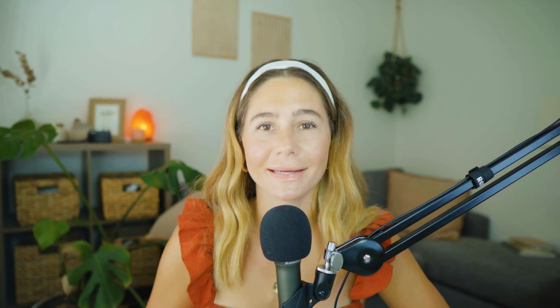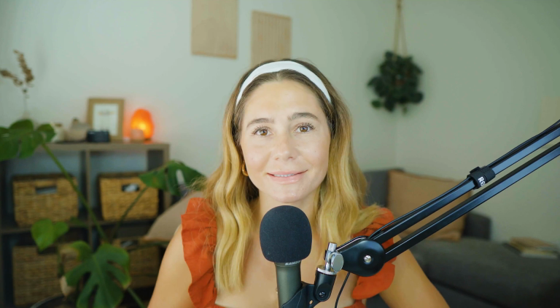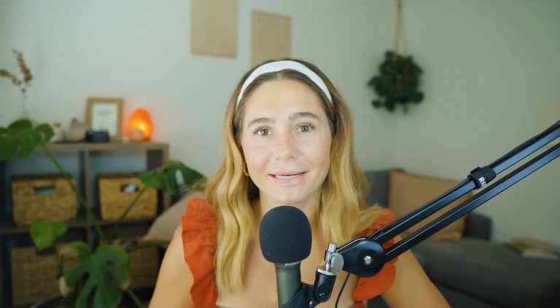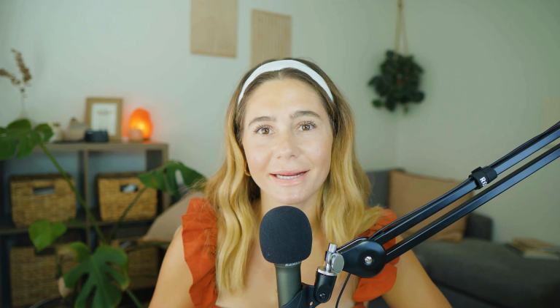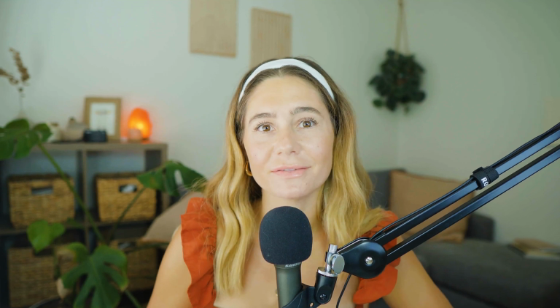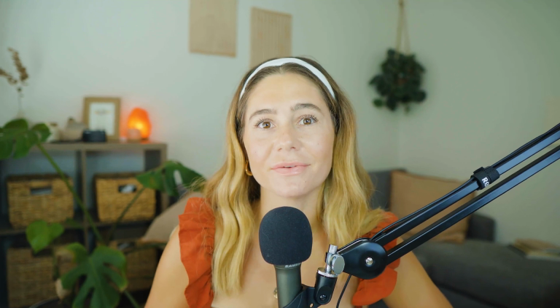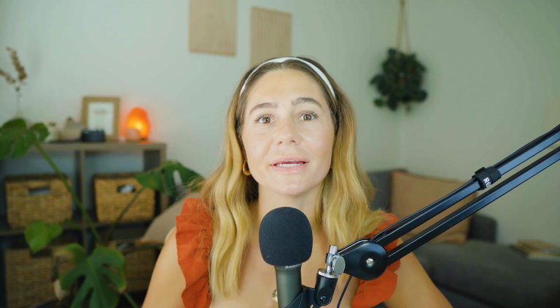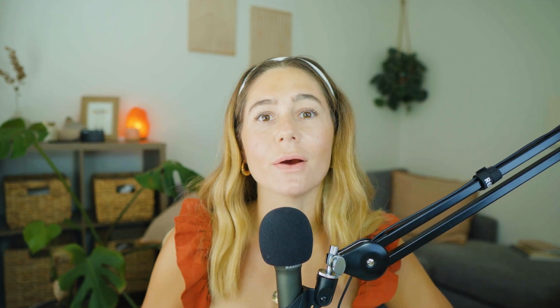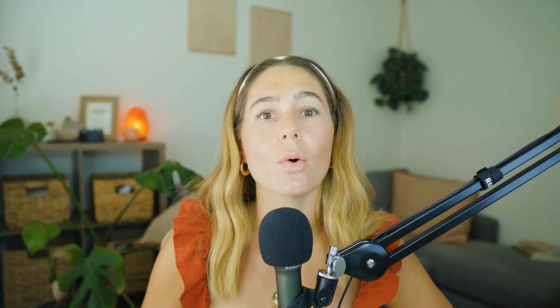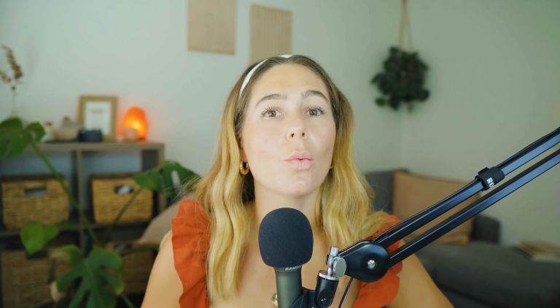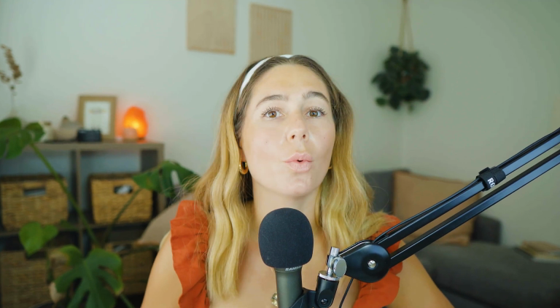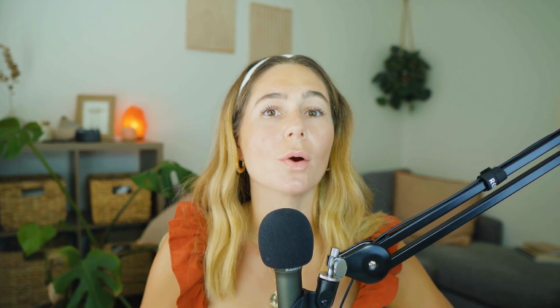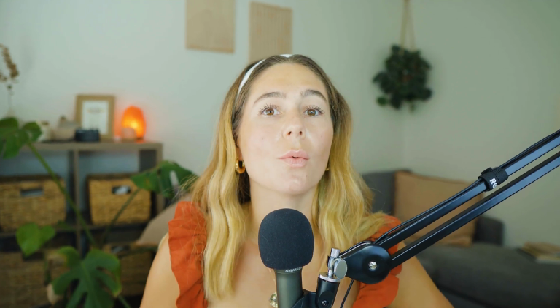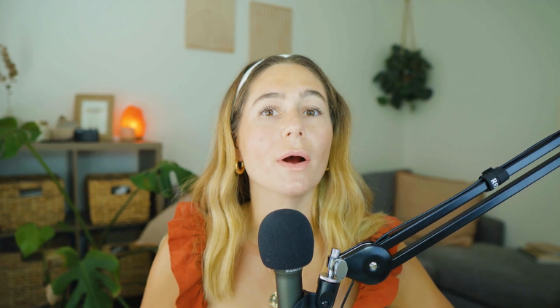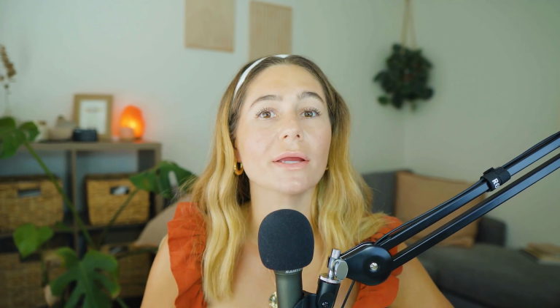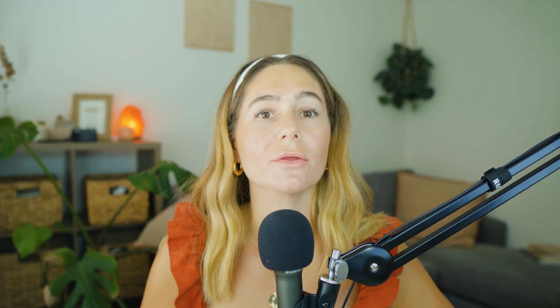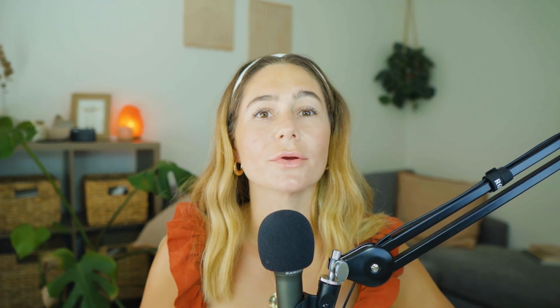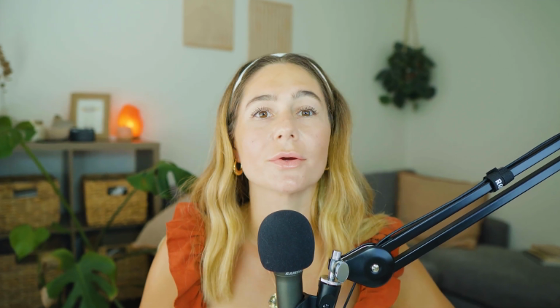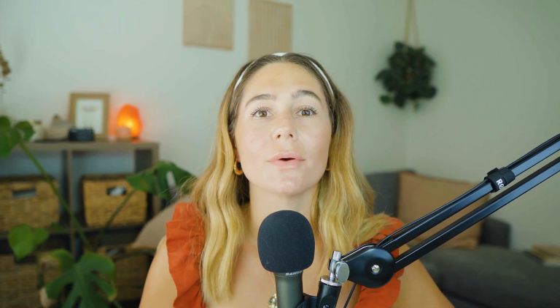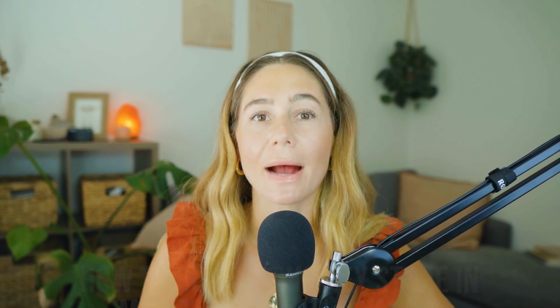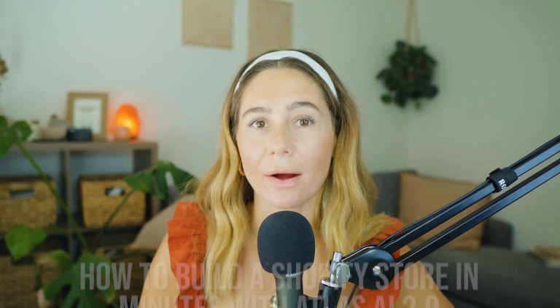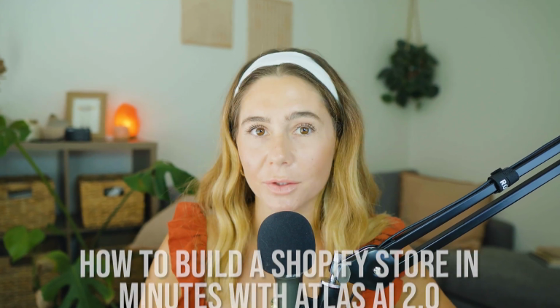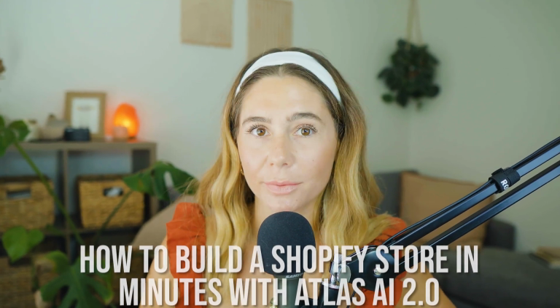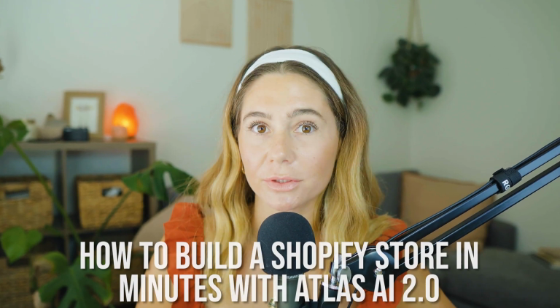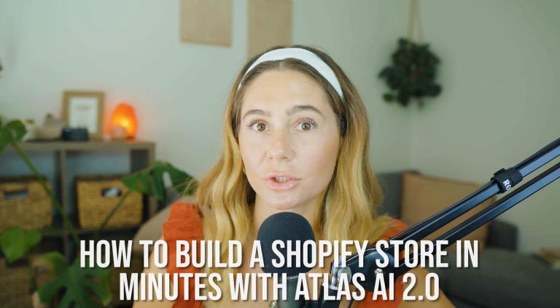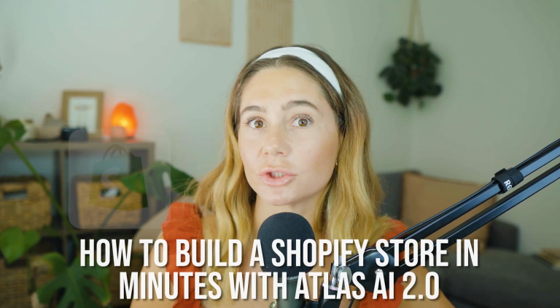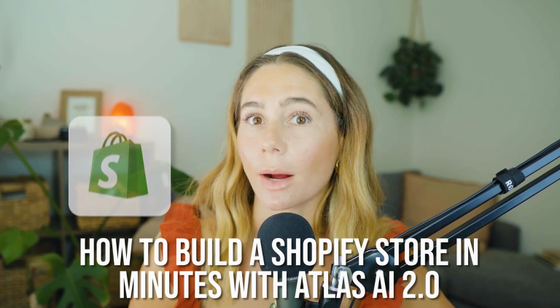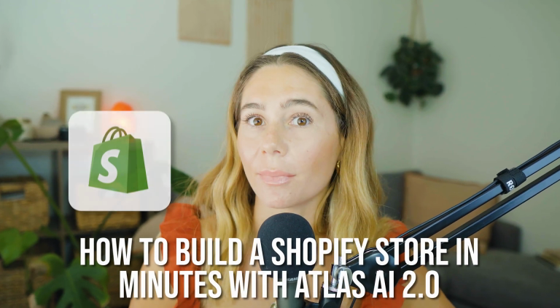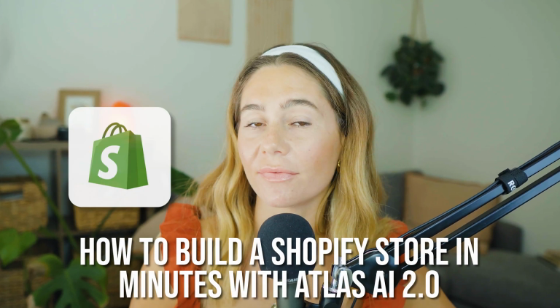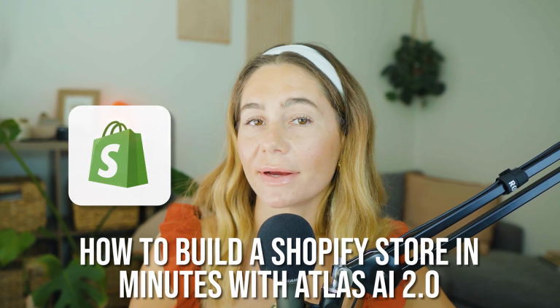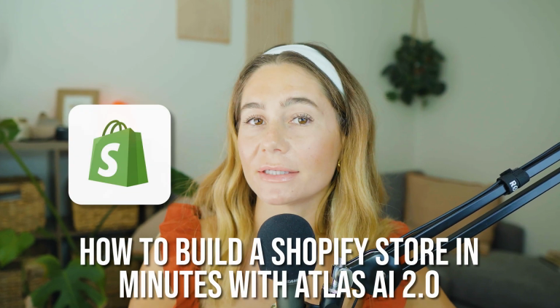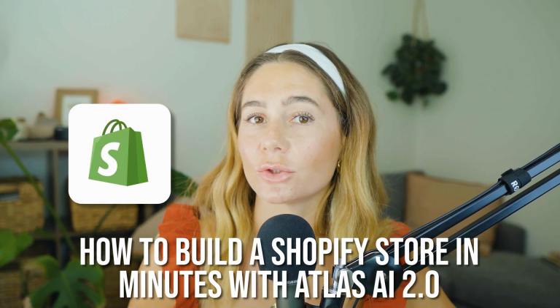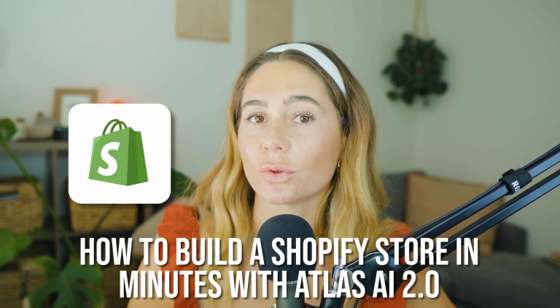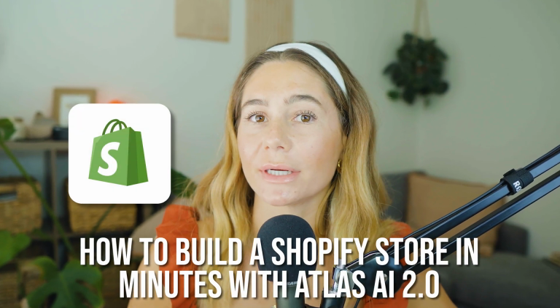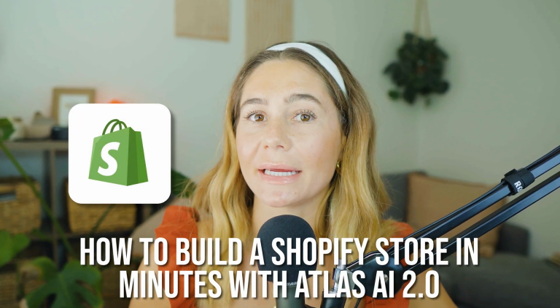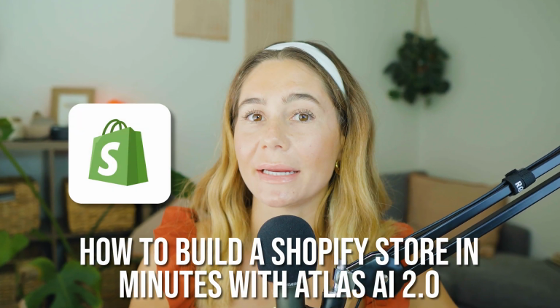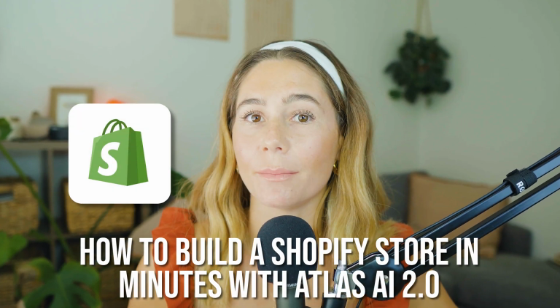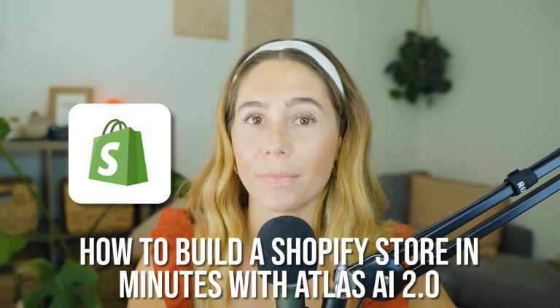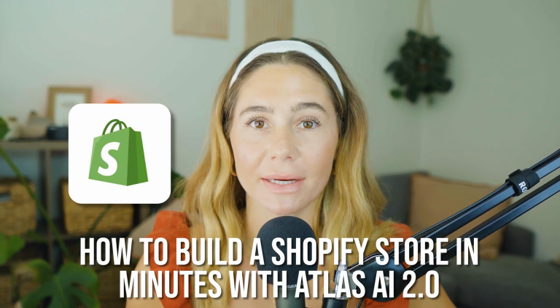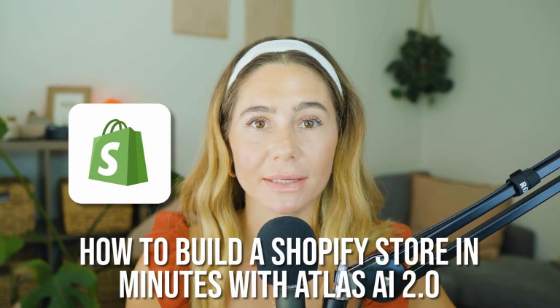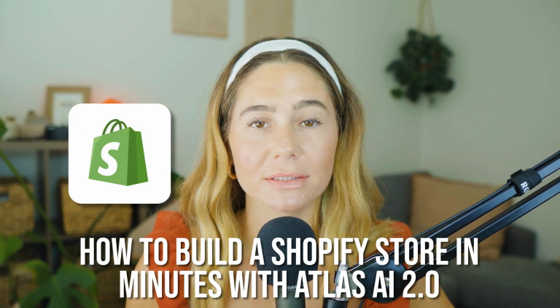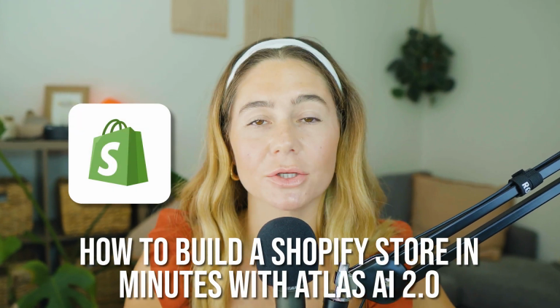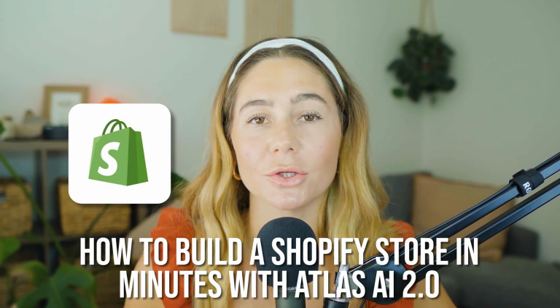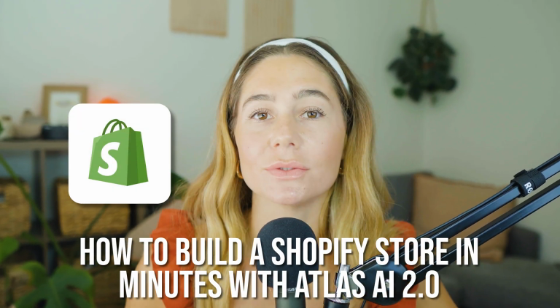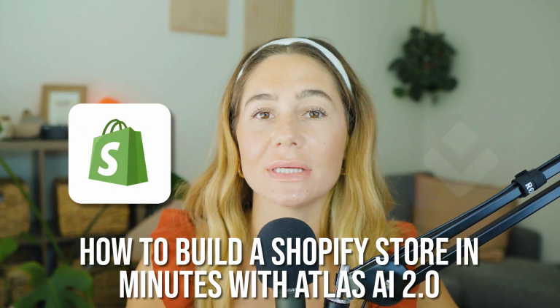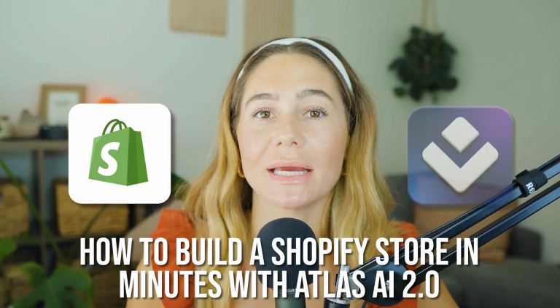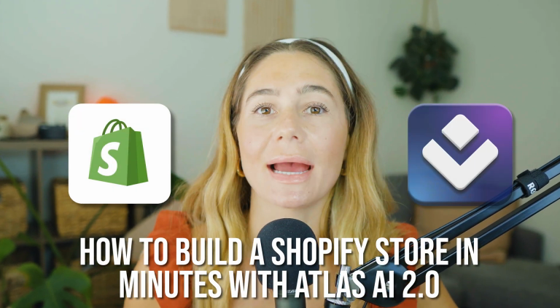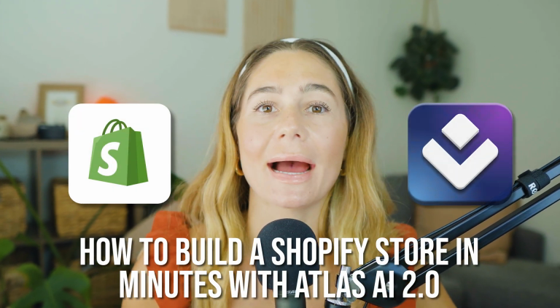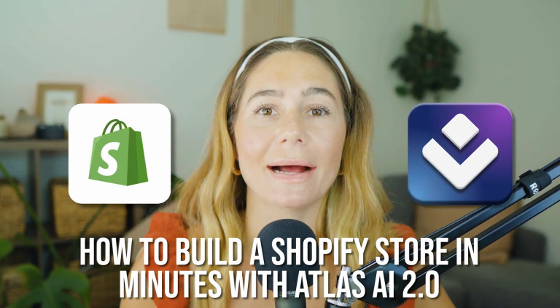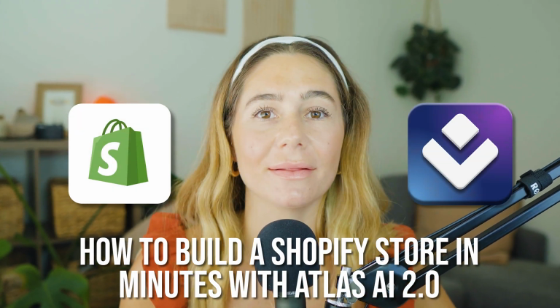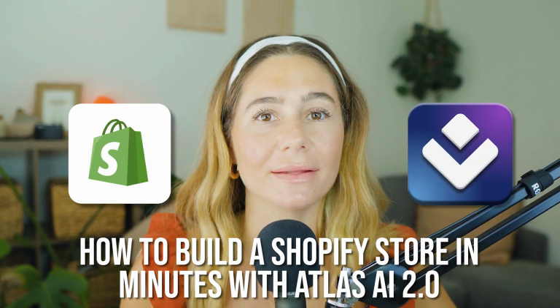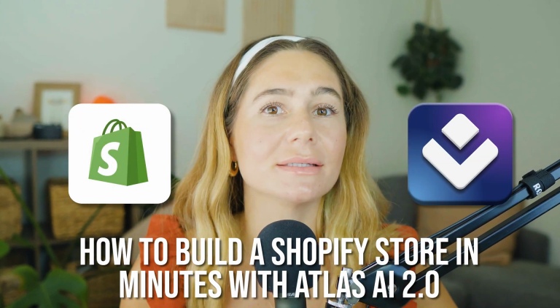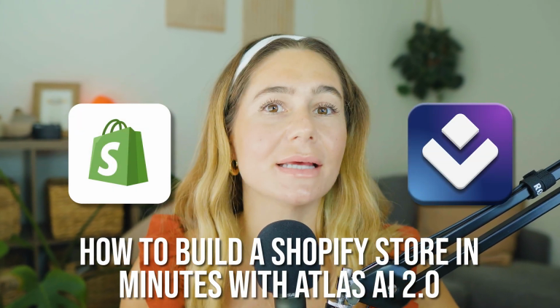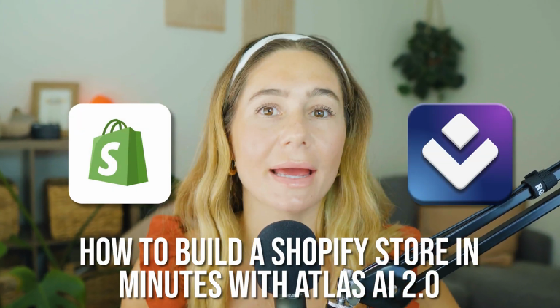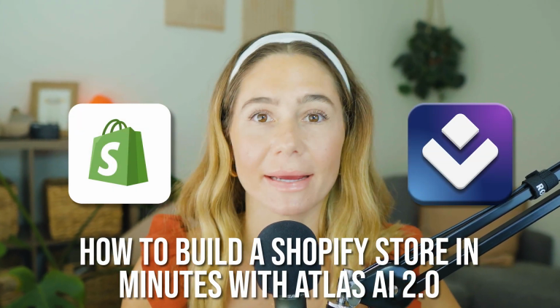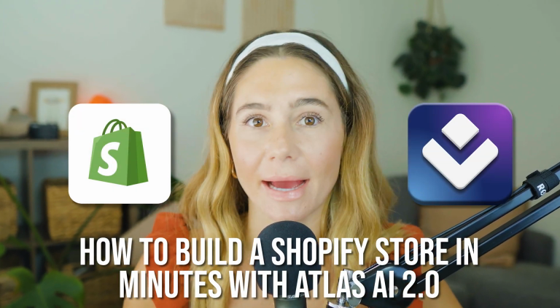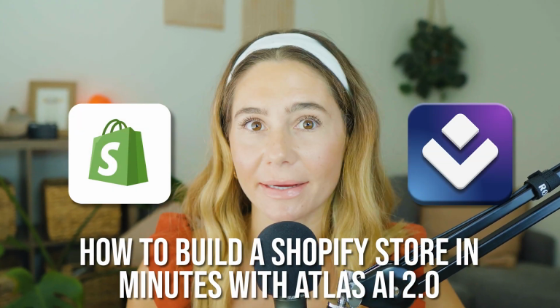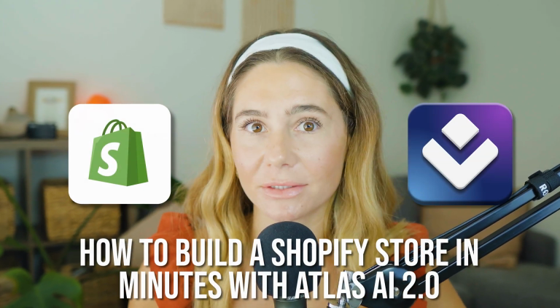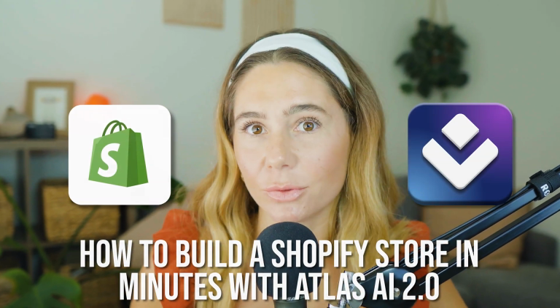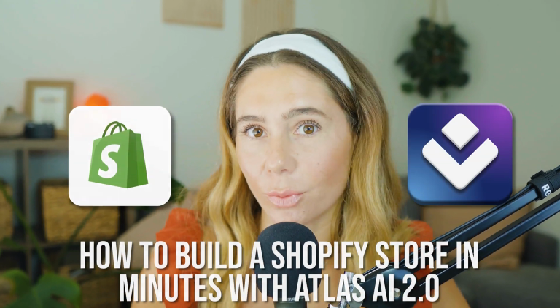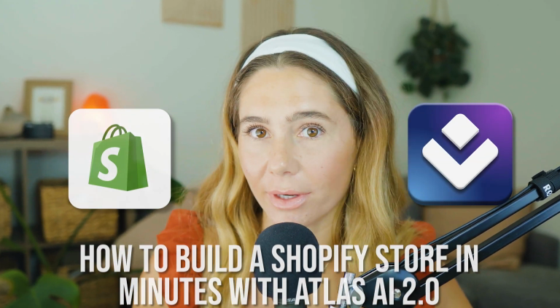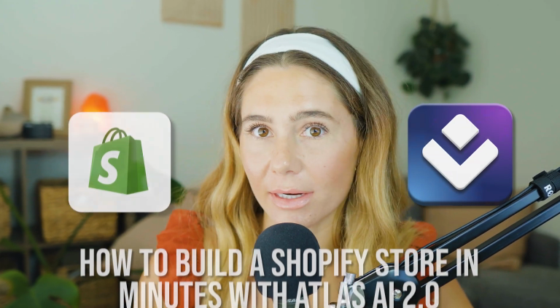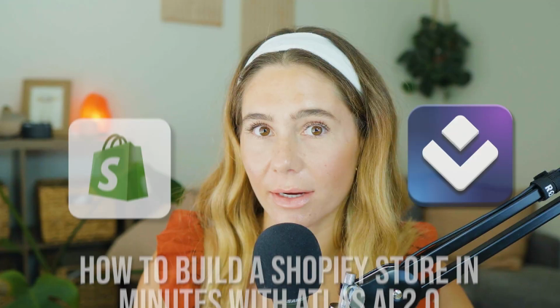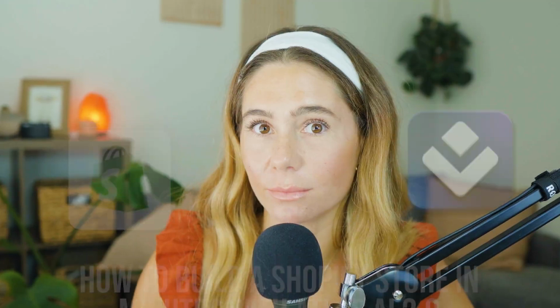In today's video, we're walking through how to build a Shopify store in minutes using Atlas AI 2.0.